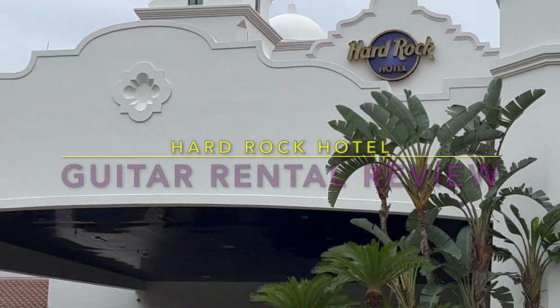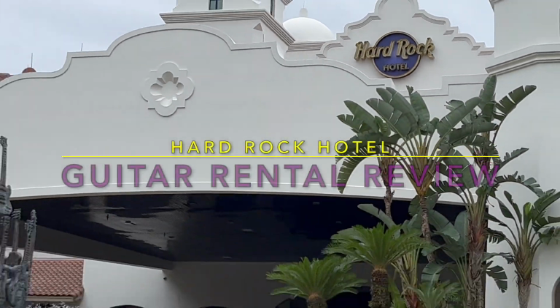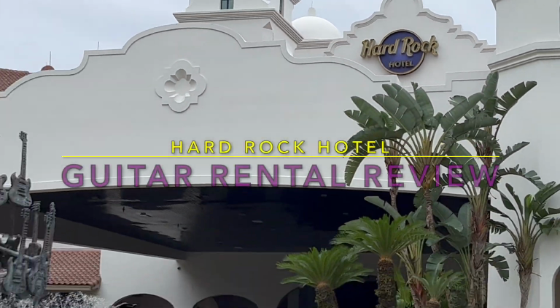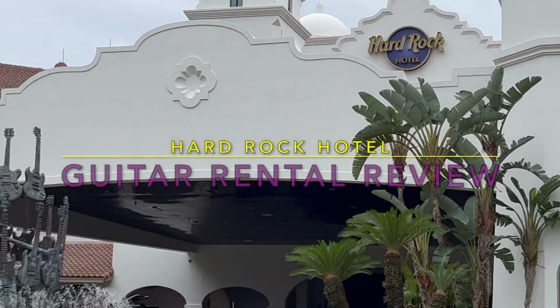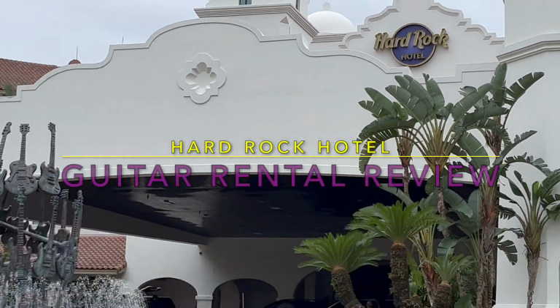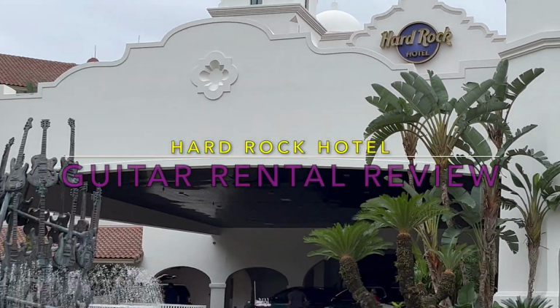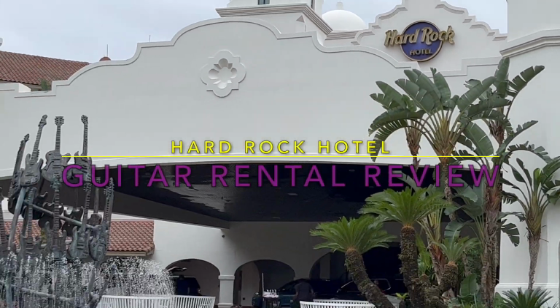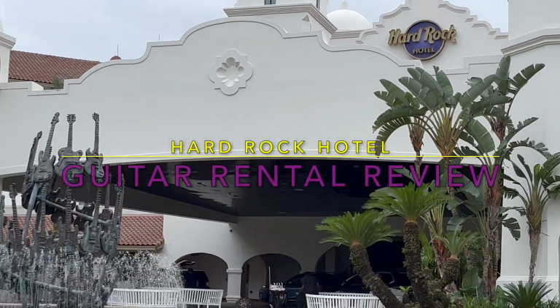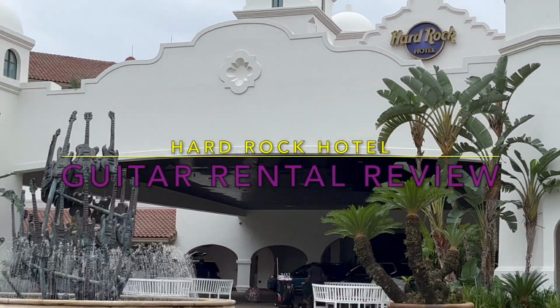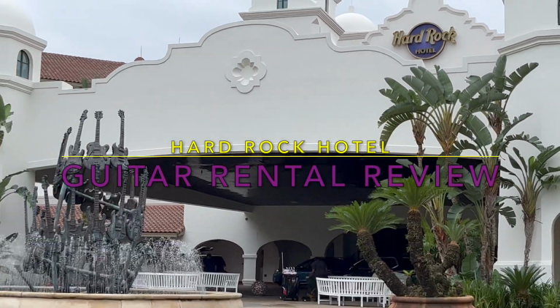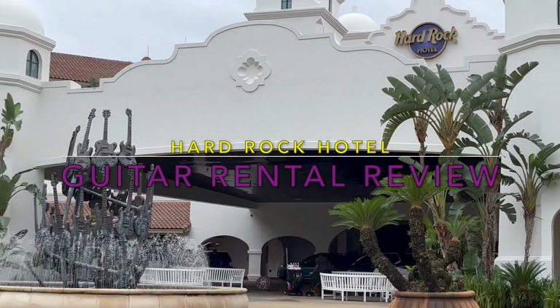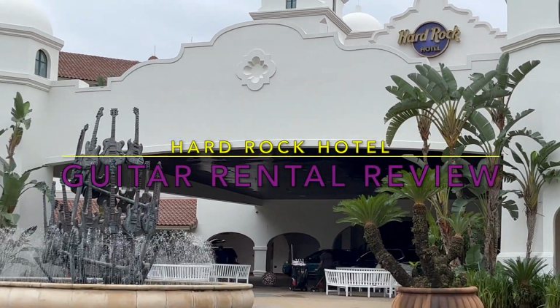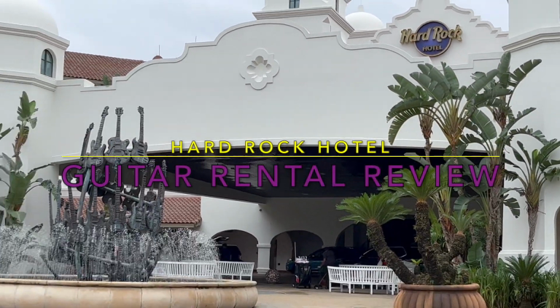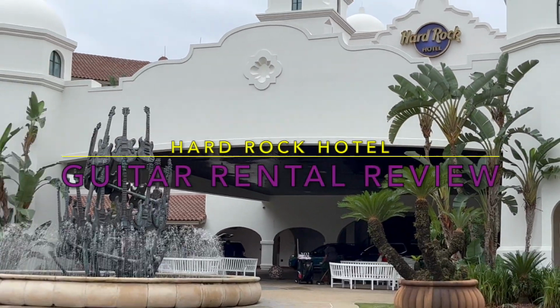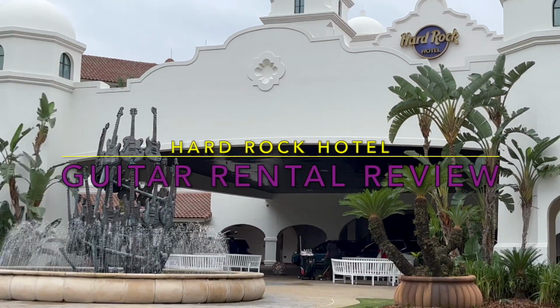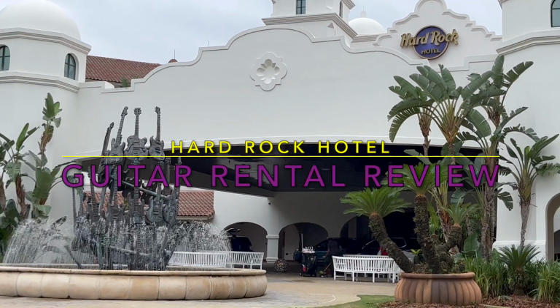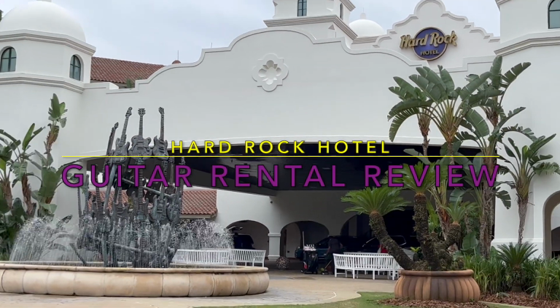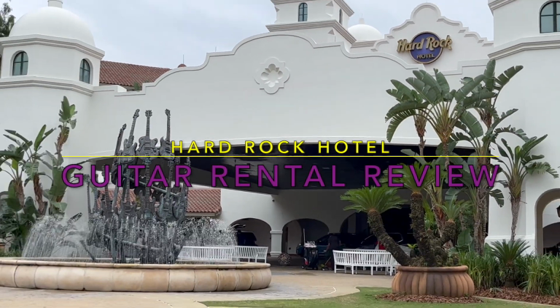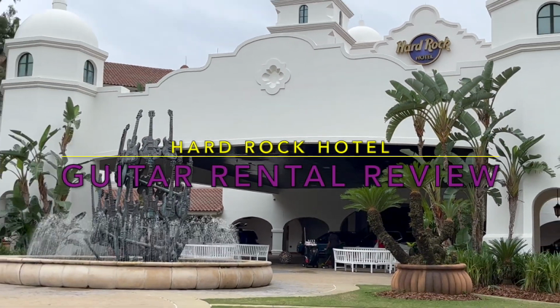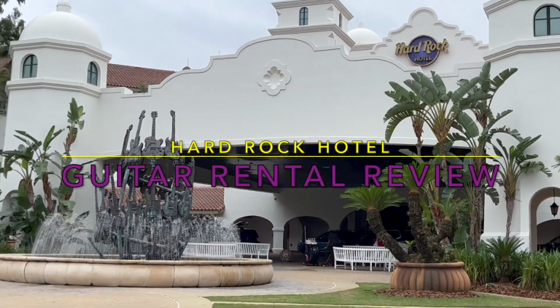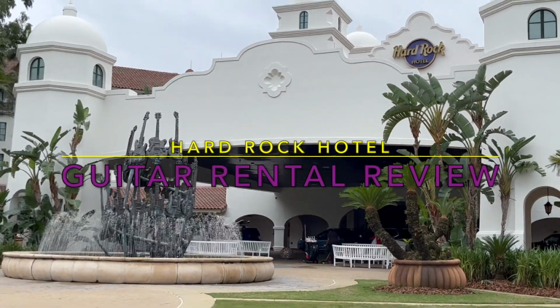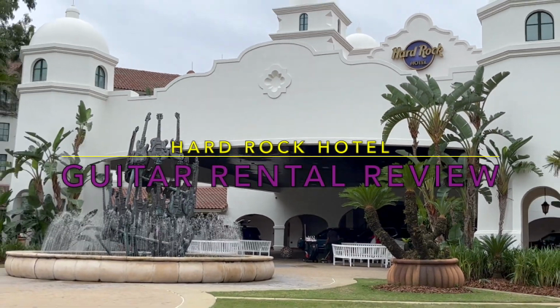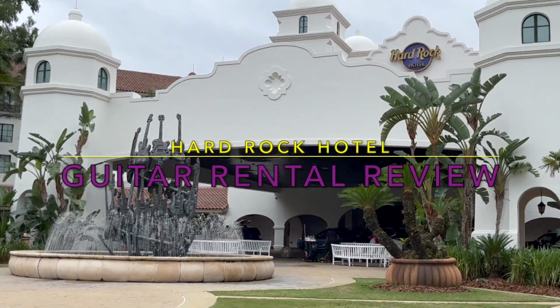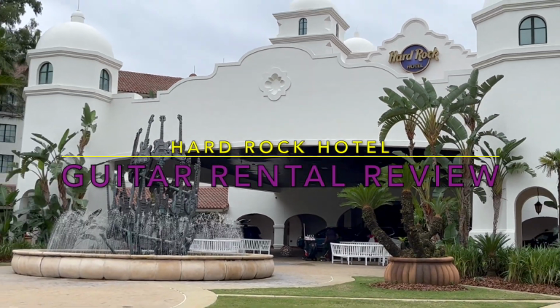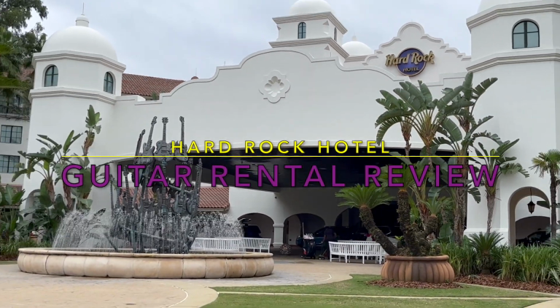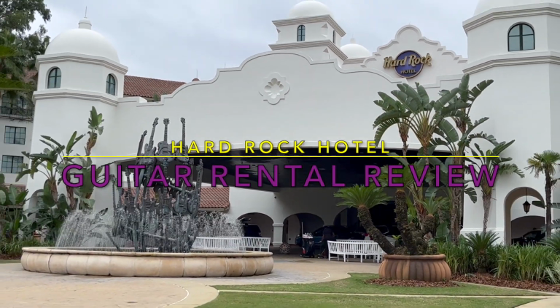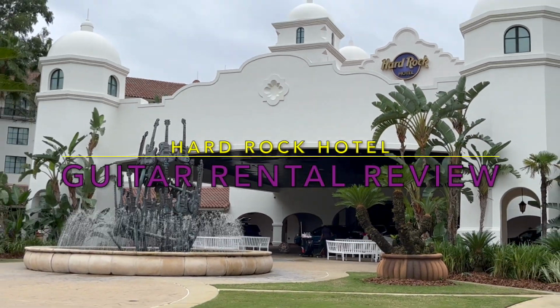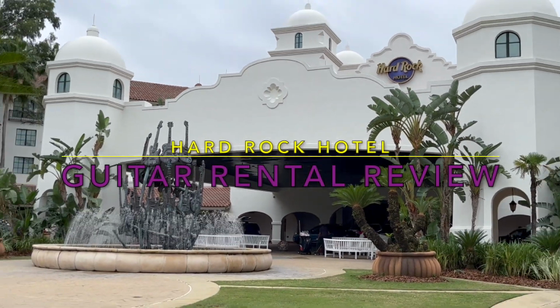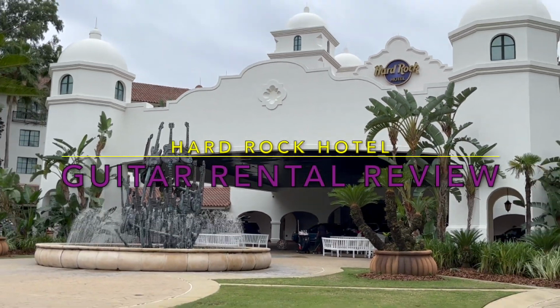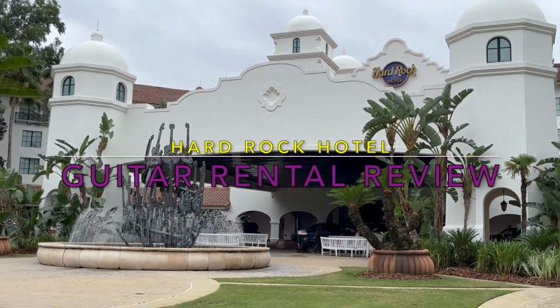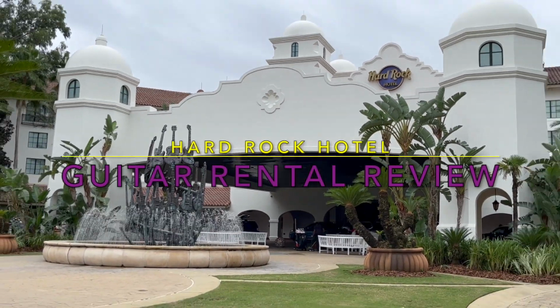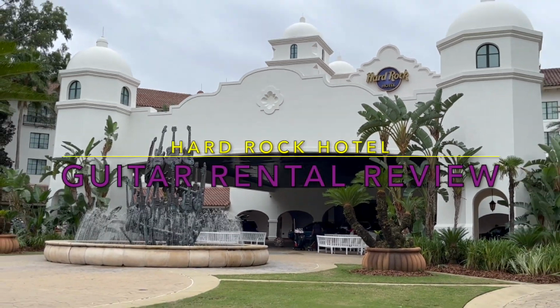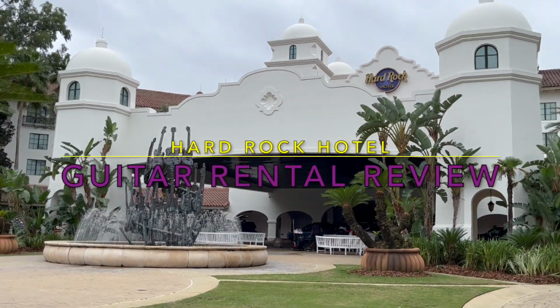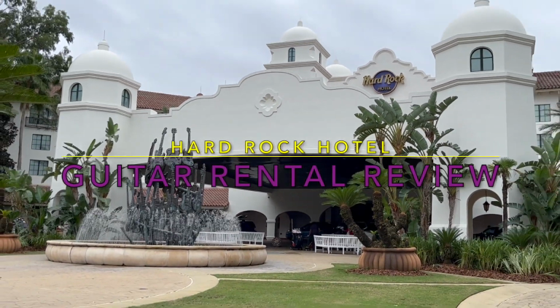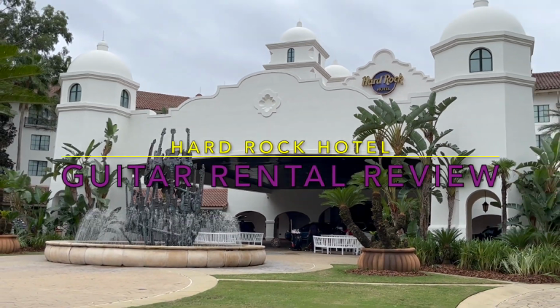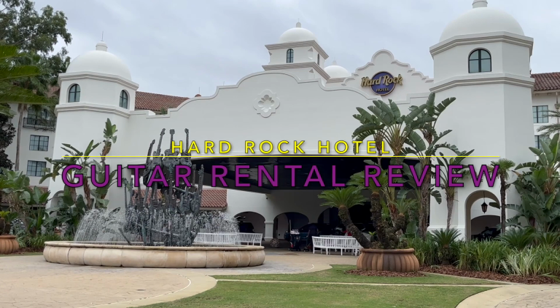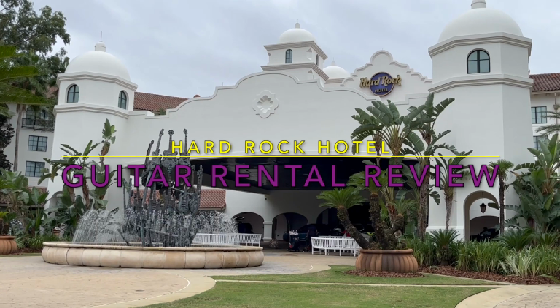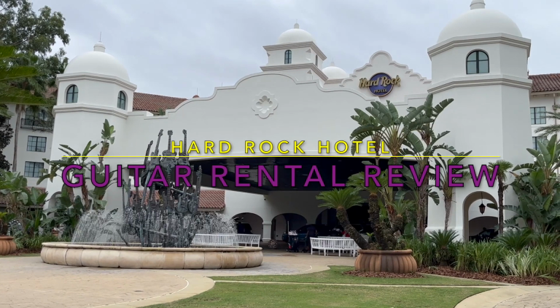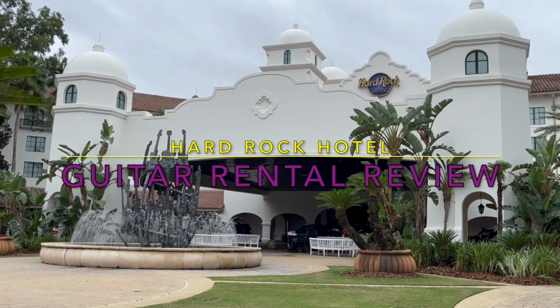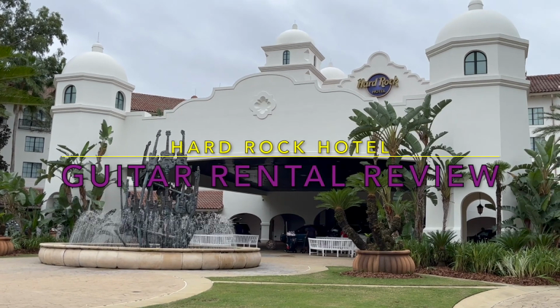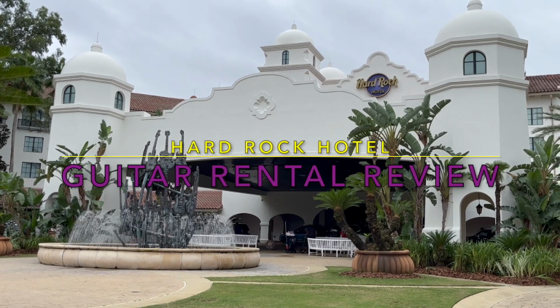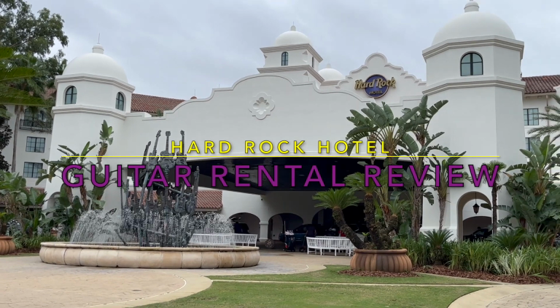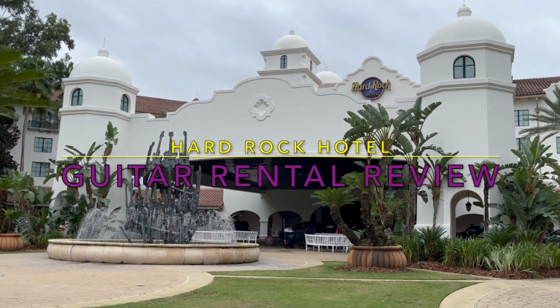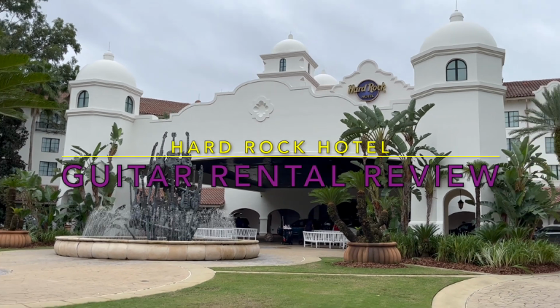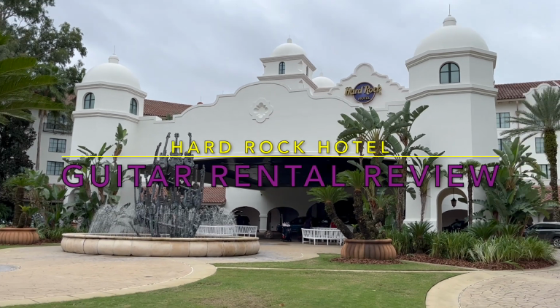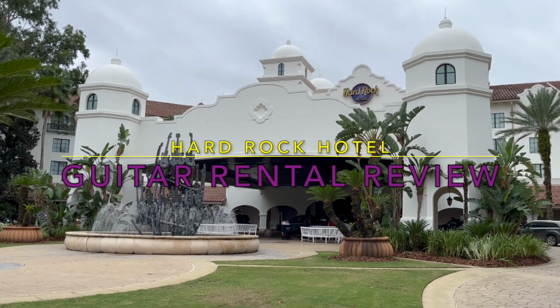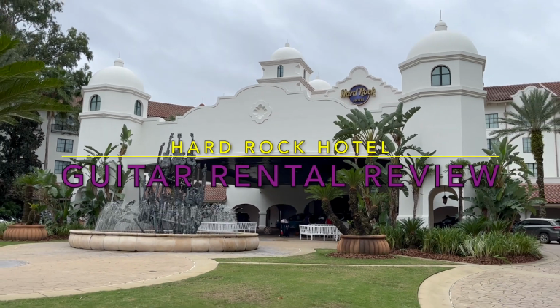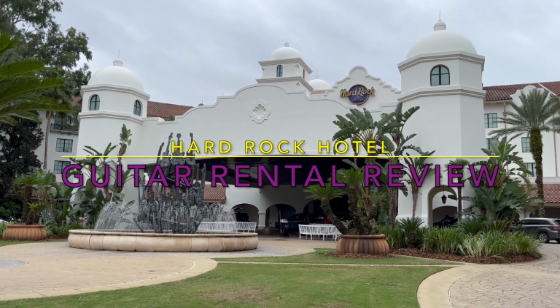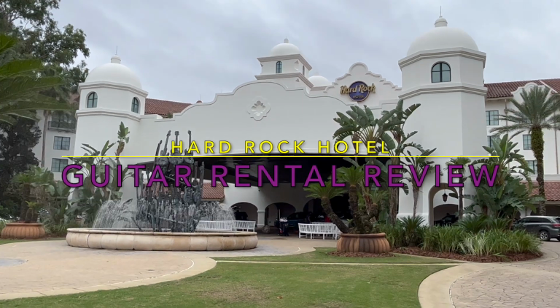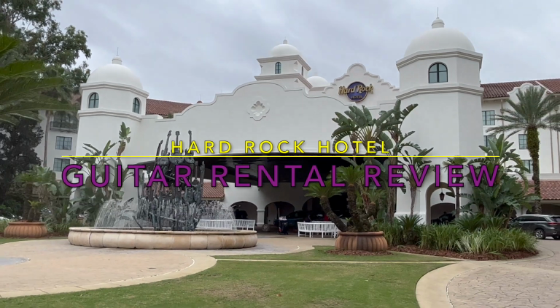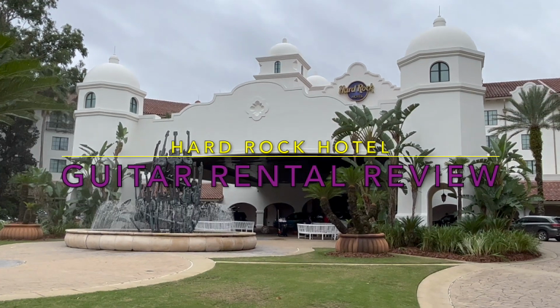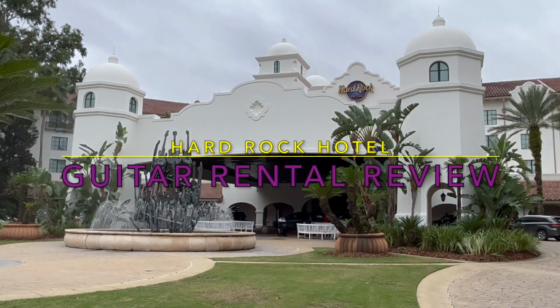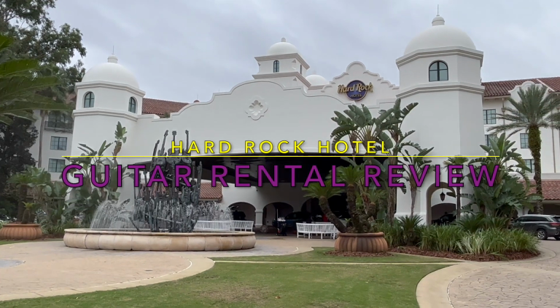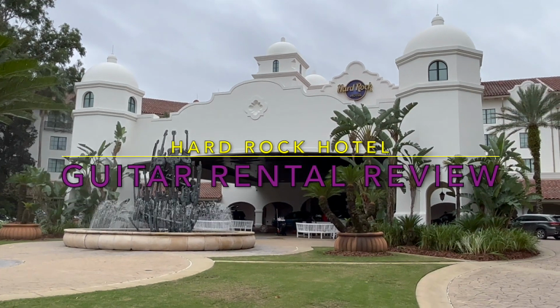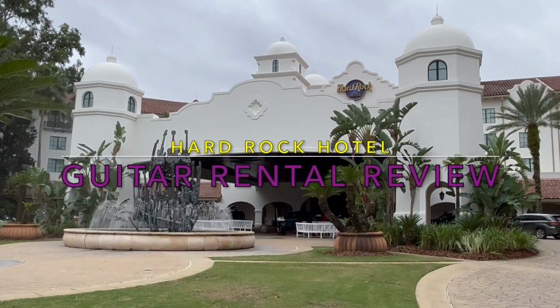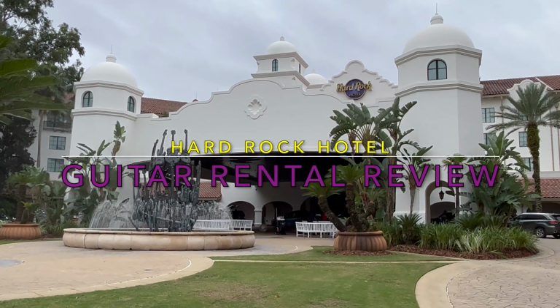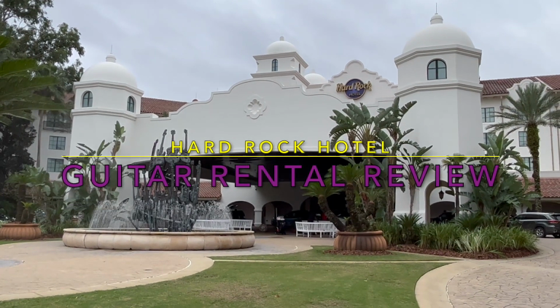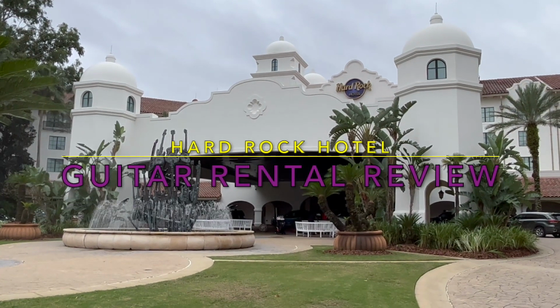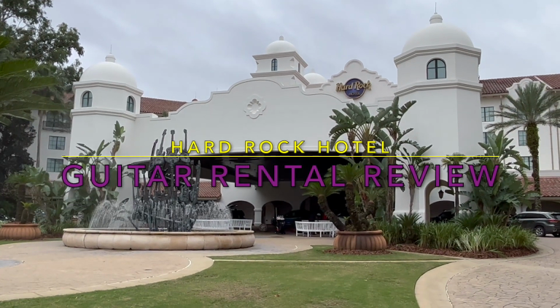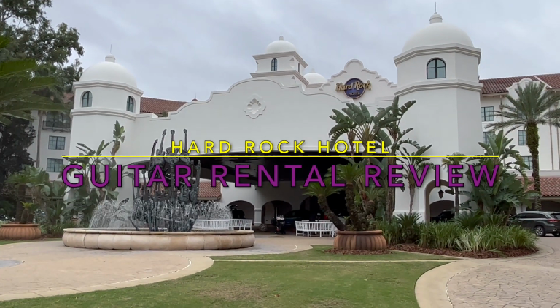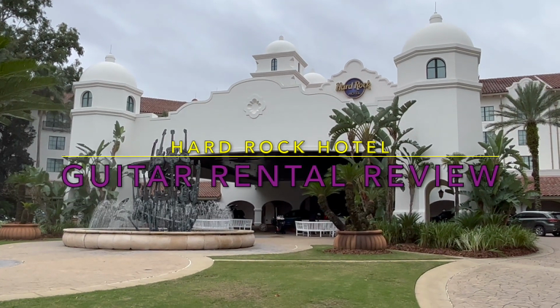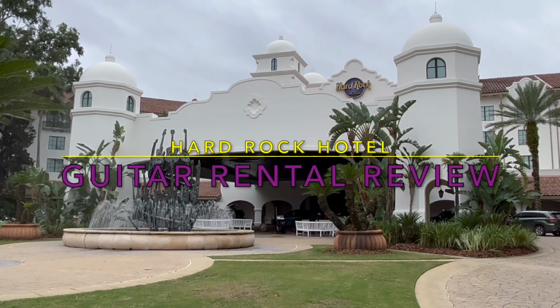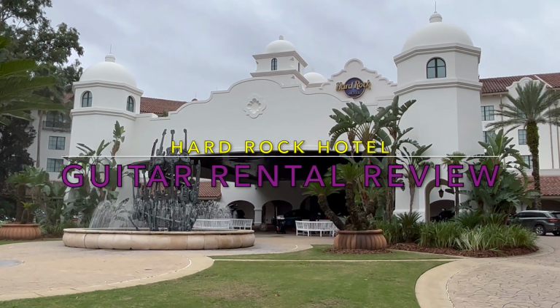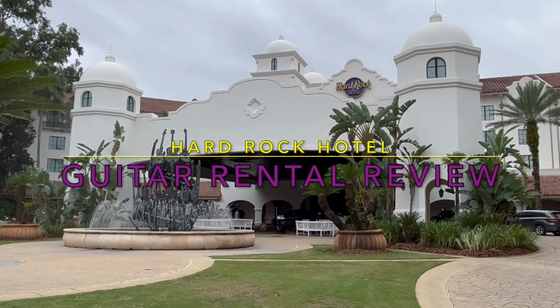This is my review of renting a guitar at the Hard Rock Hotel in Orlando, Florida. If you enjoy, please give this a like.